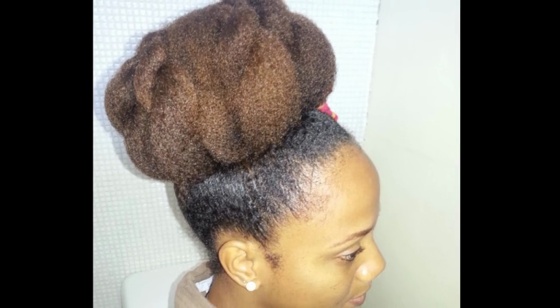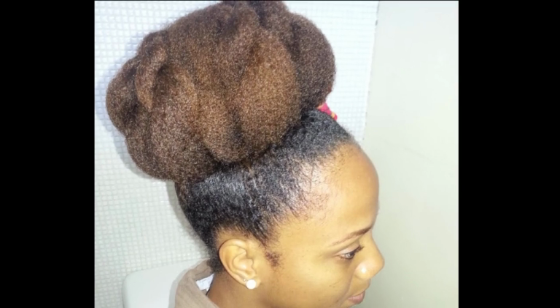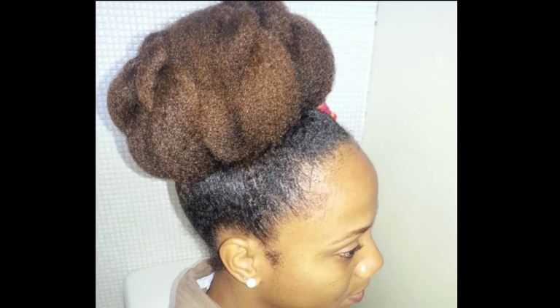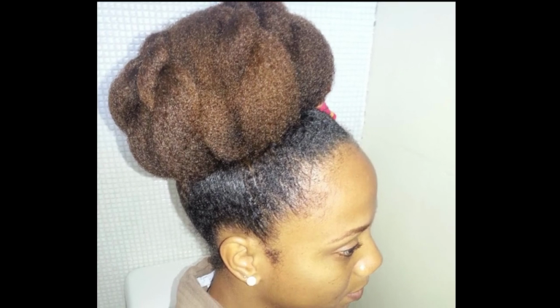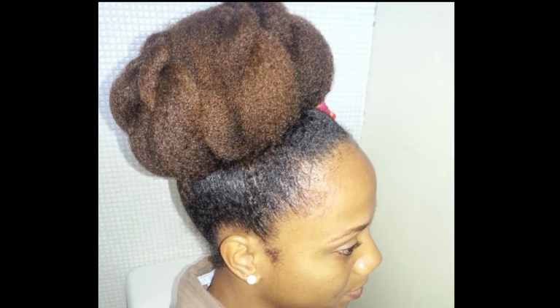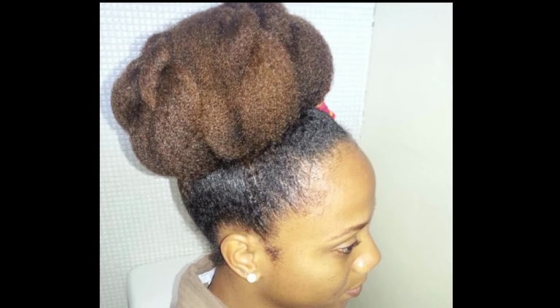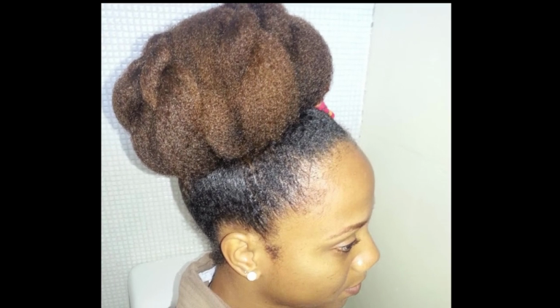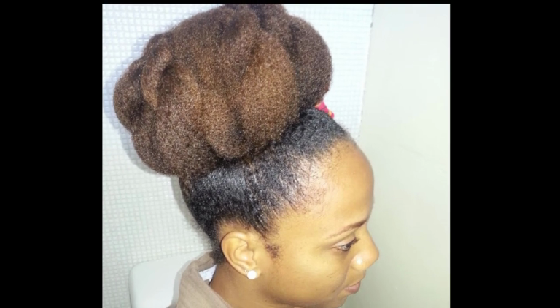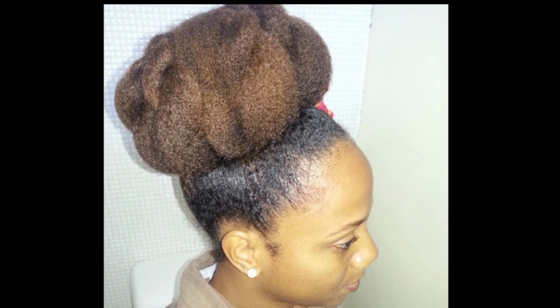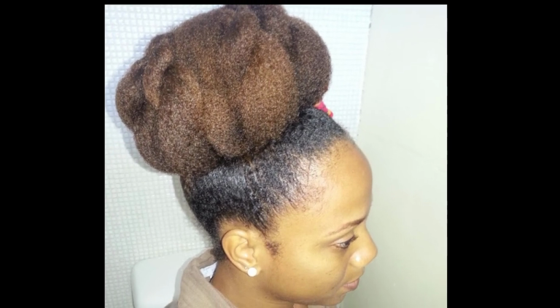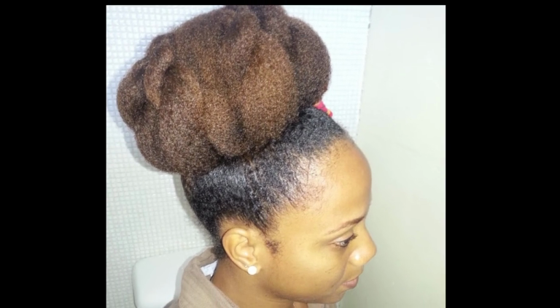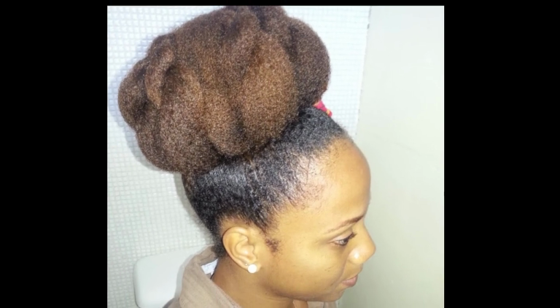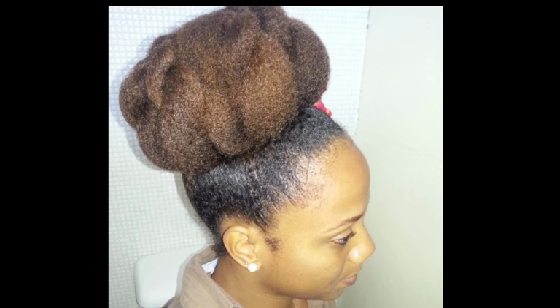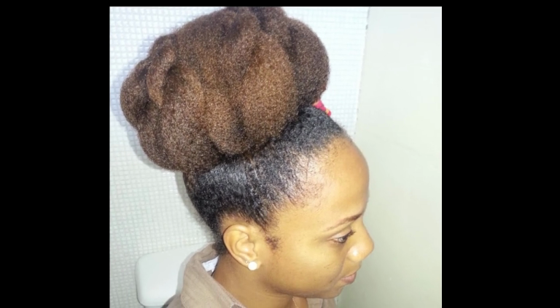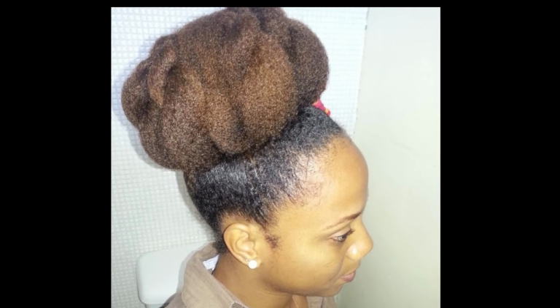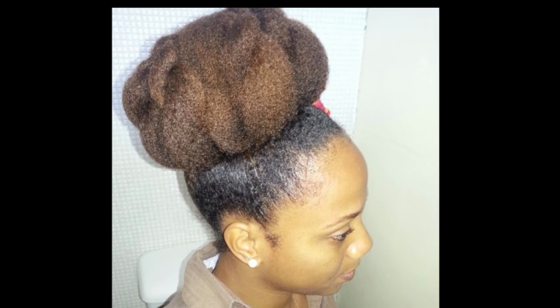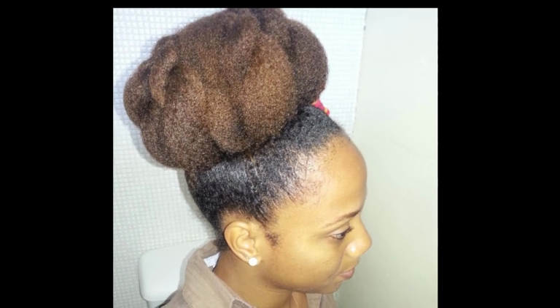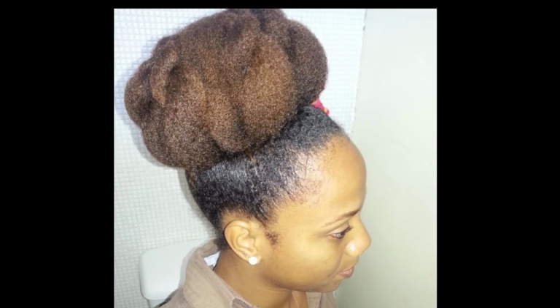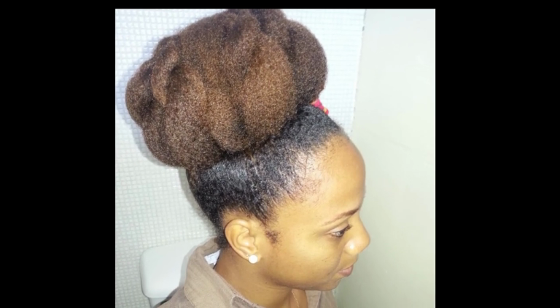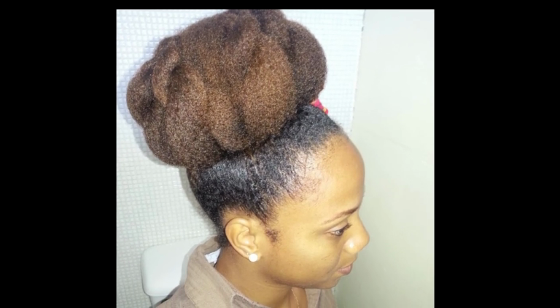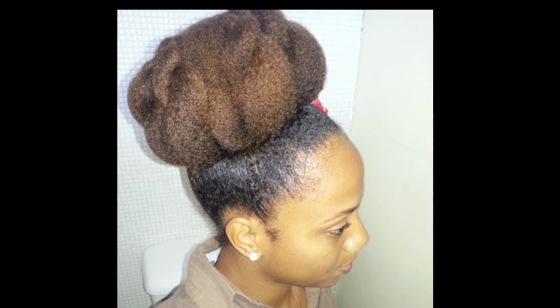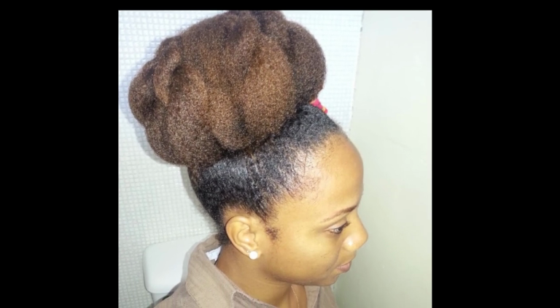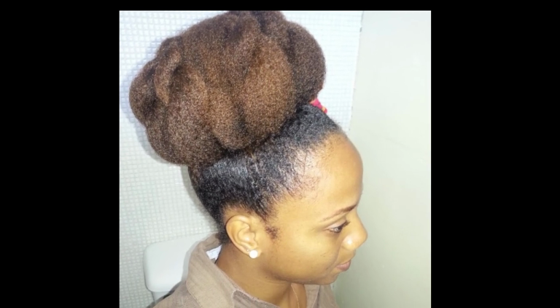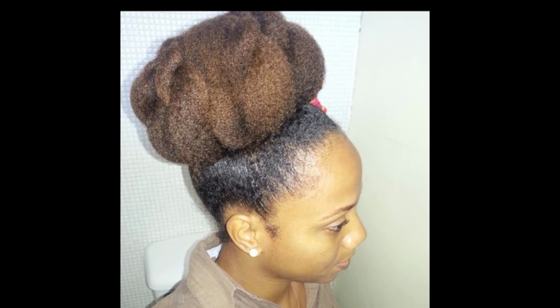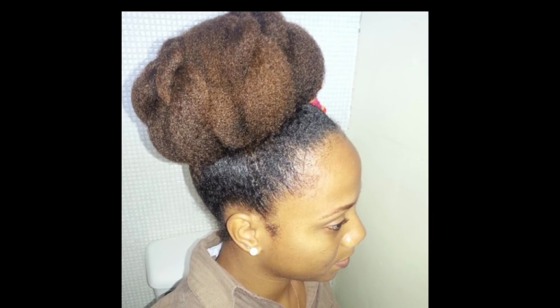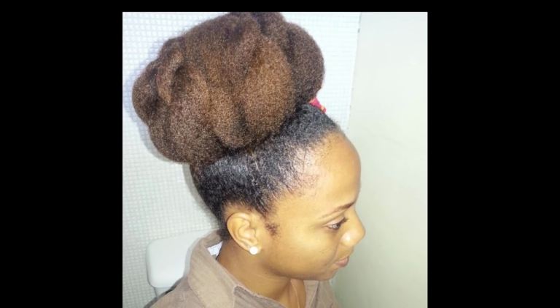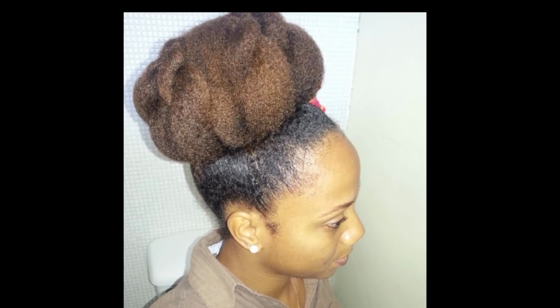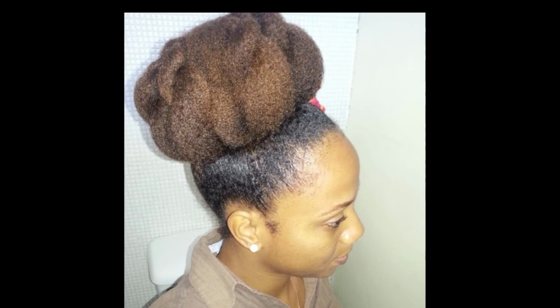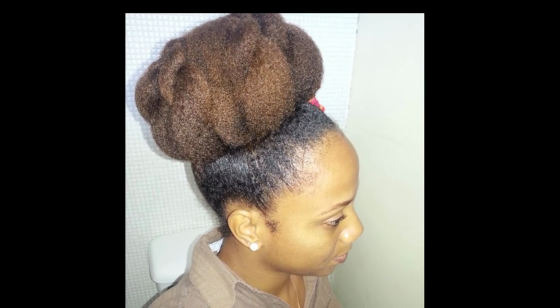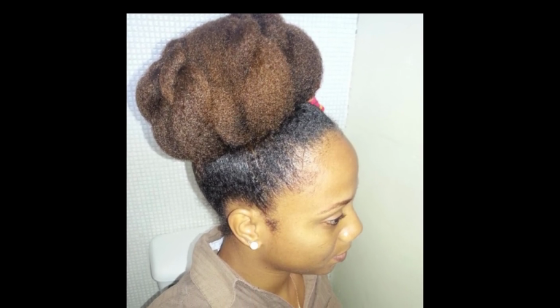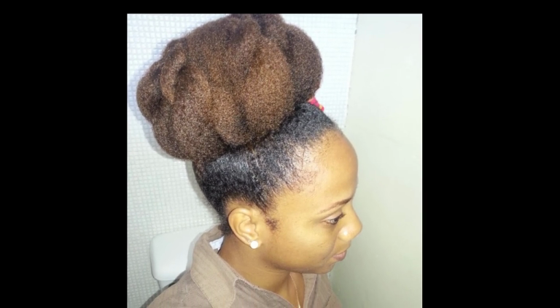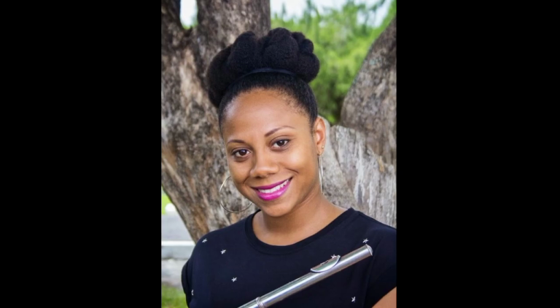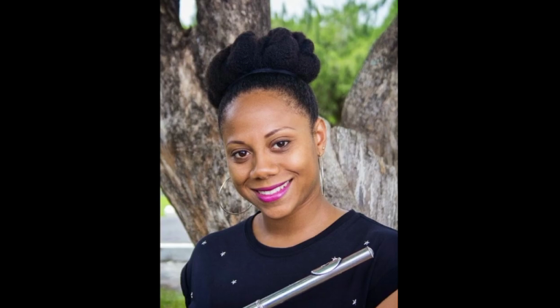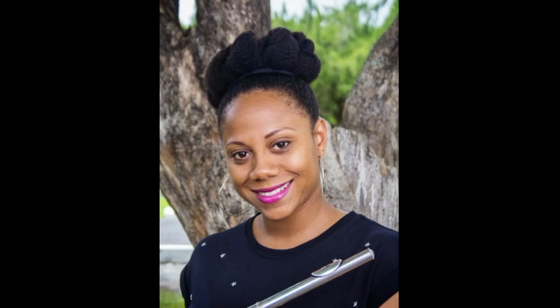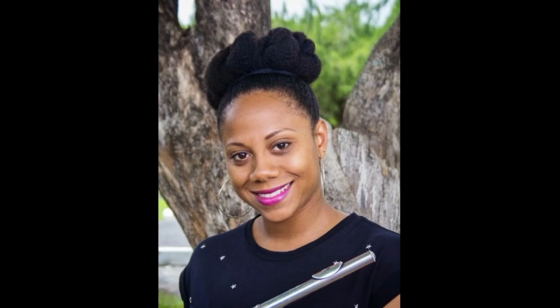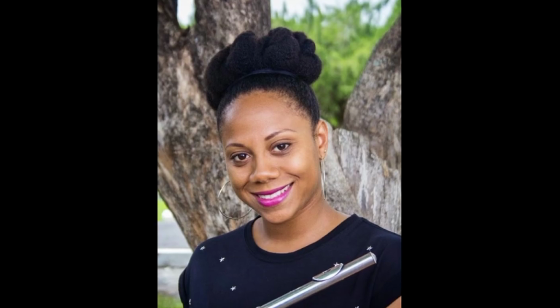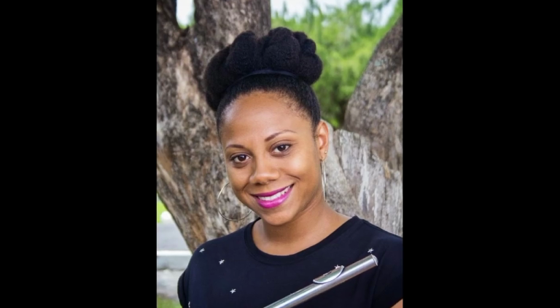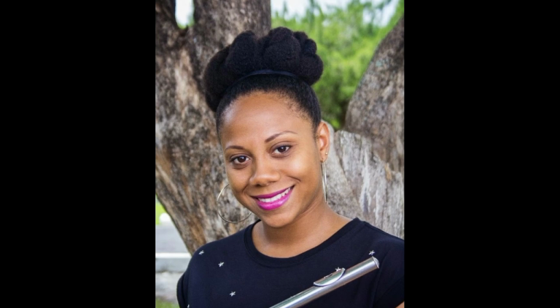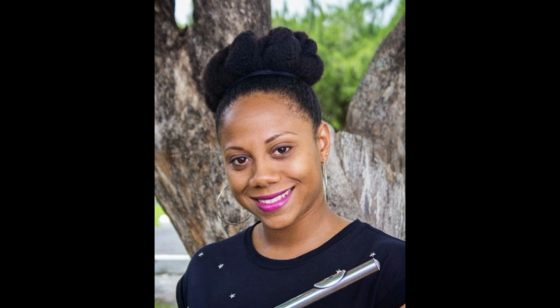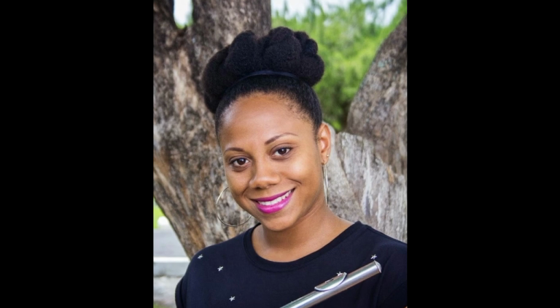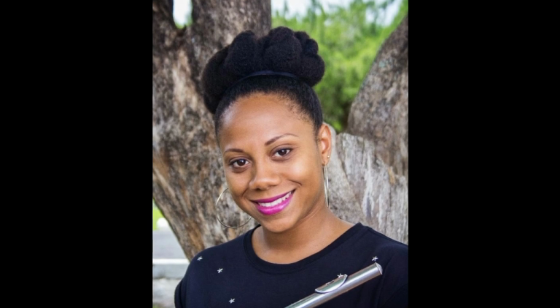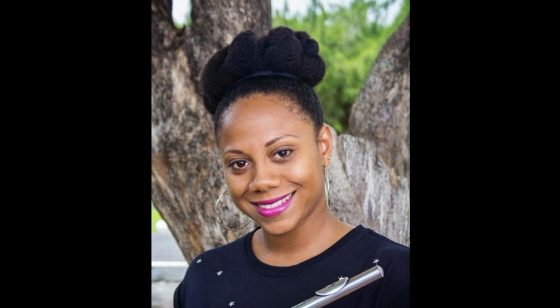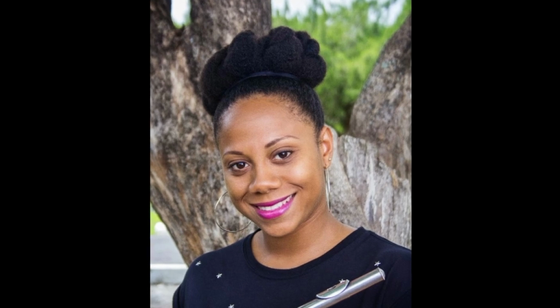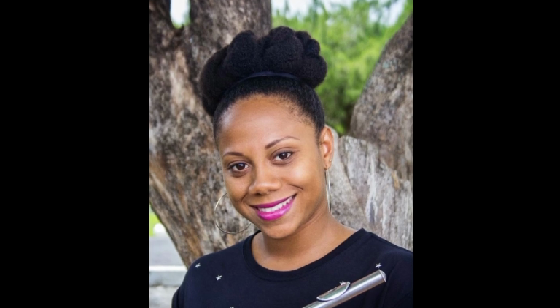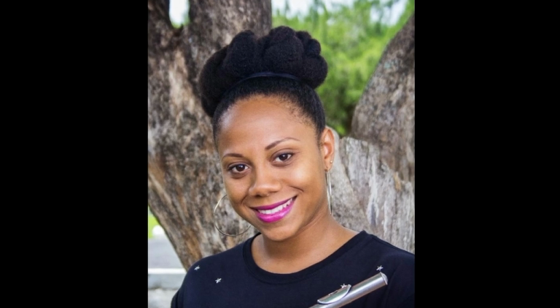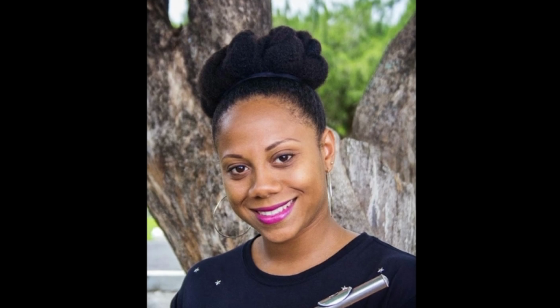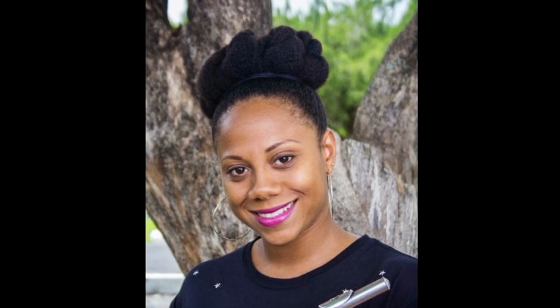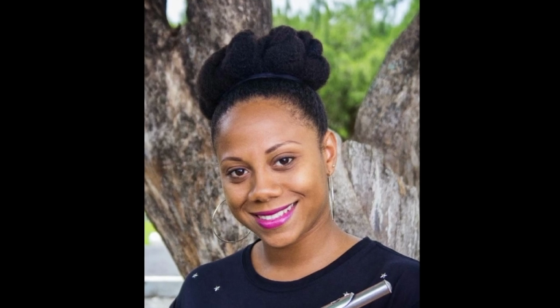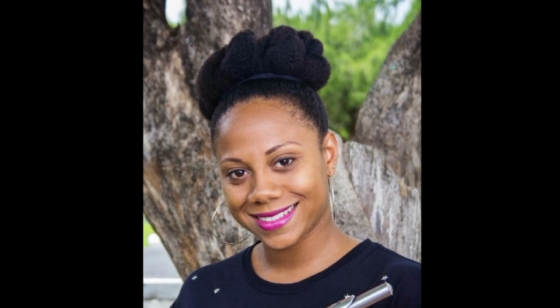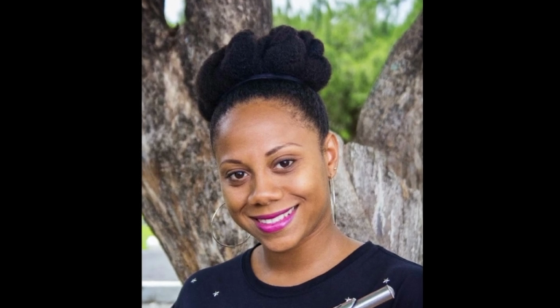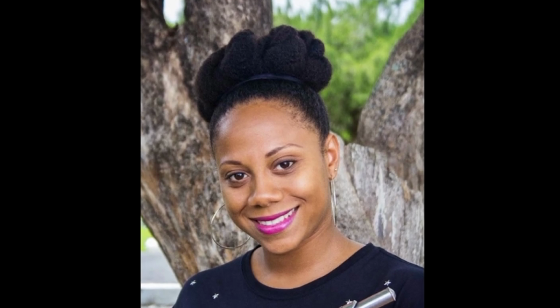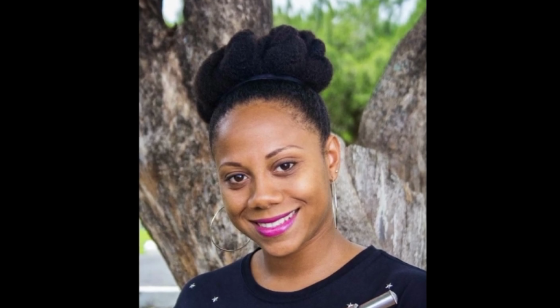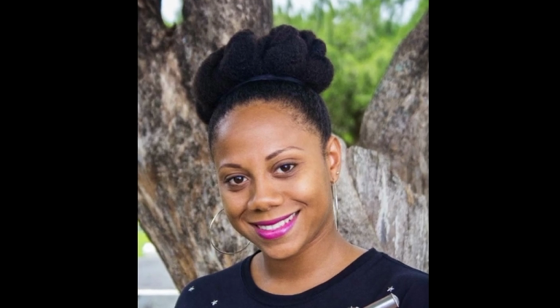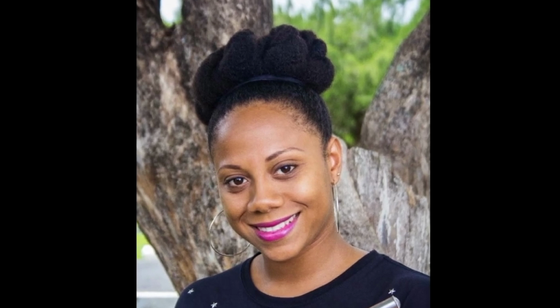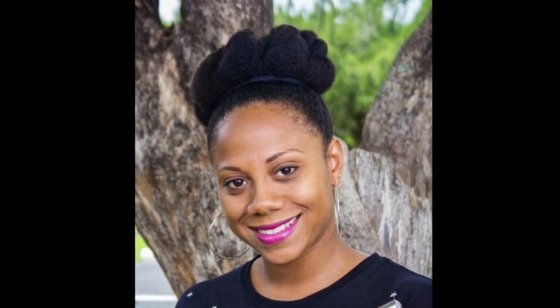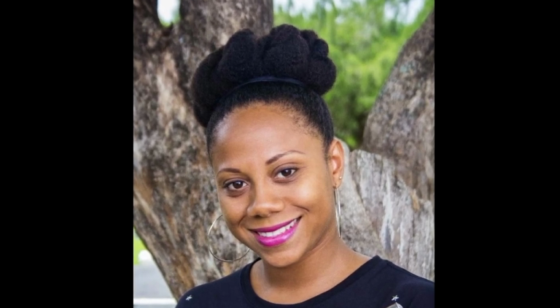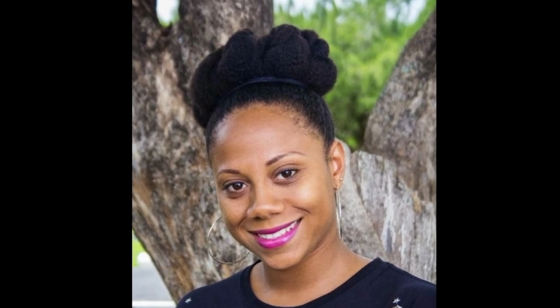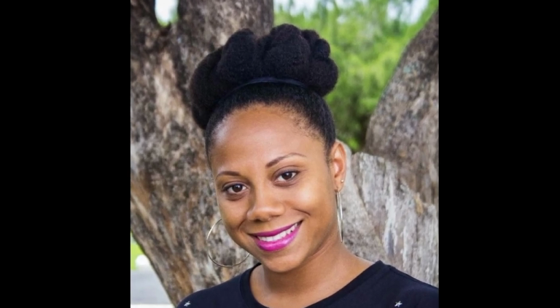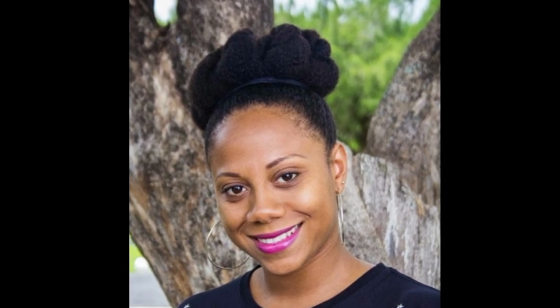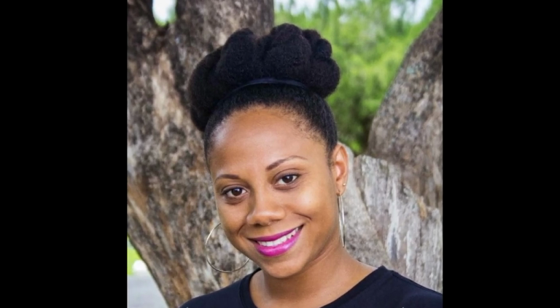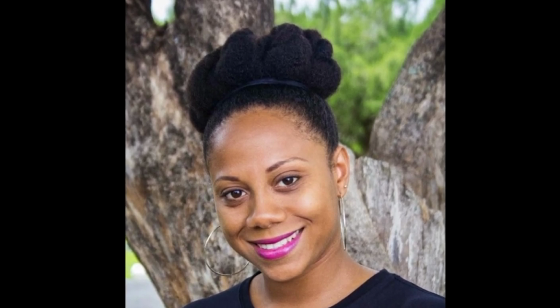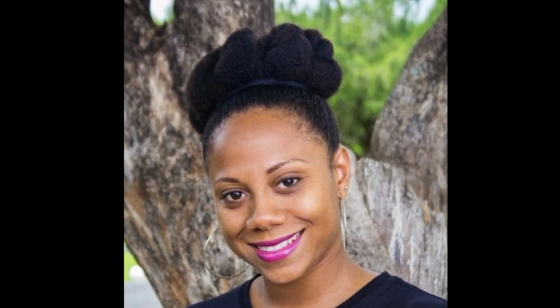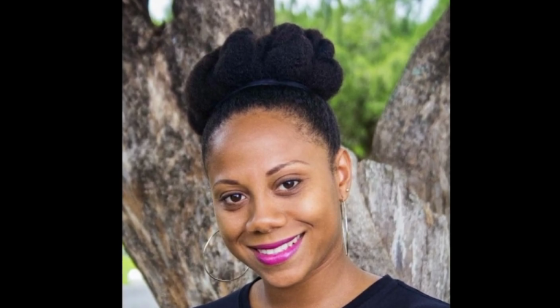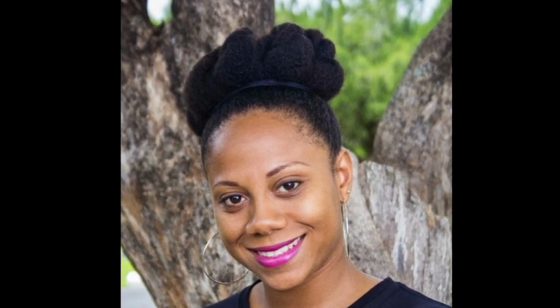Want to know how to get this quick easy natural hairstyle done in just five minutes? Then stay tuned.